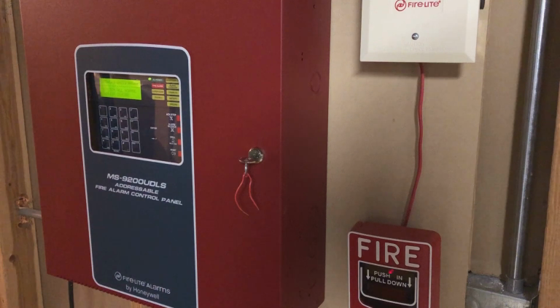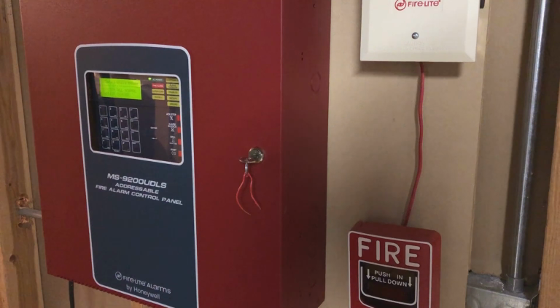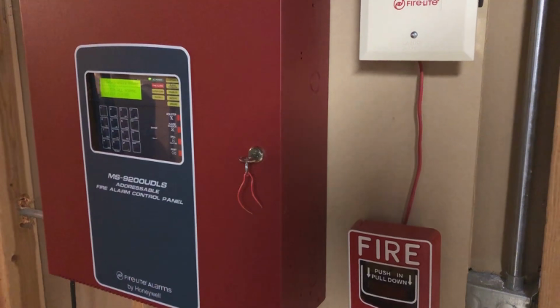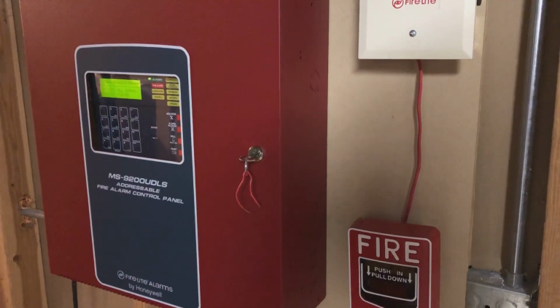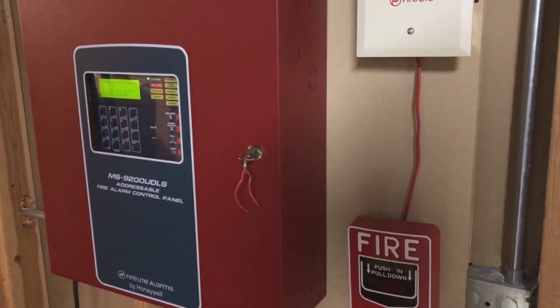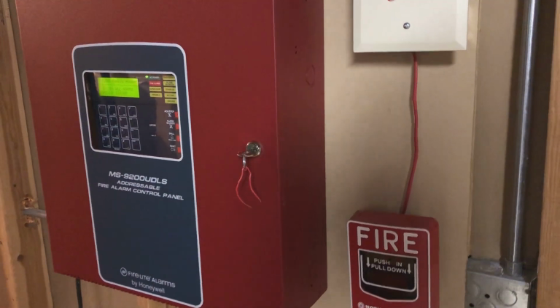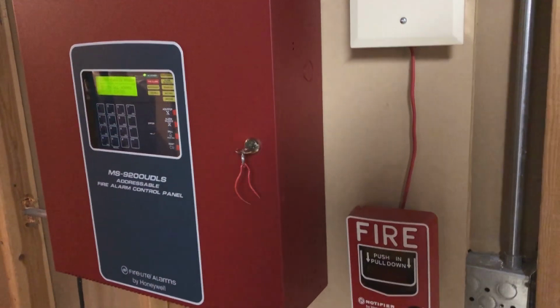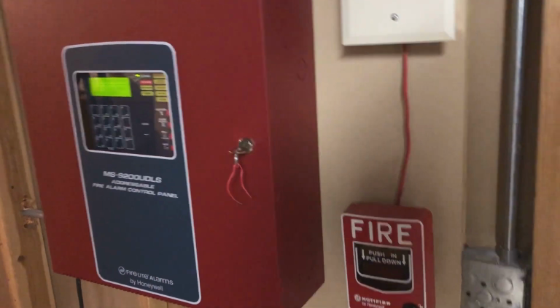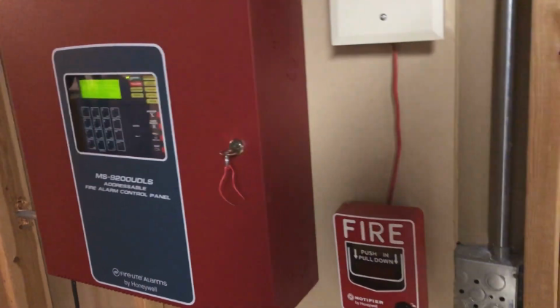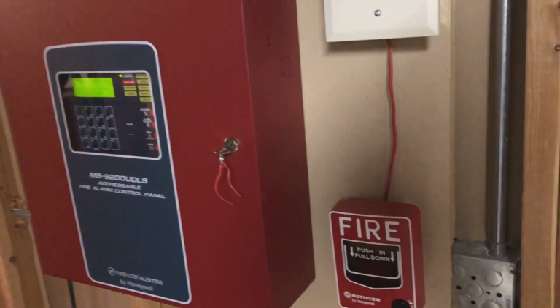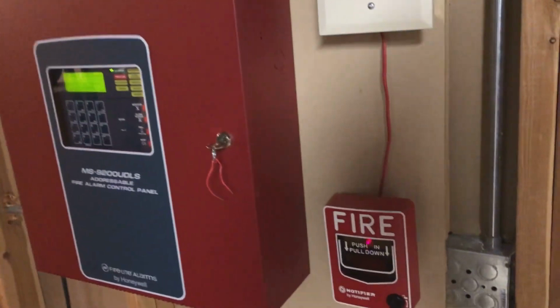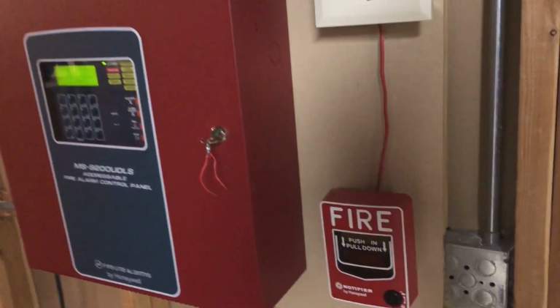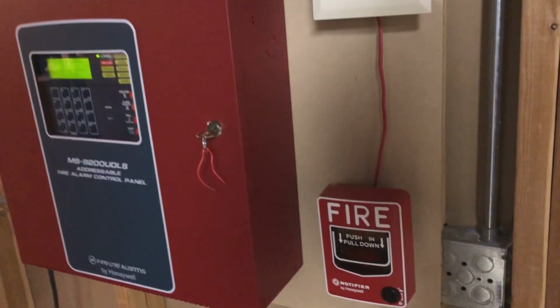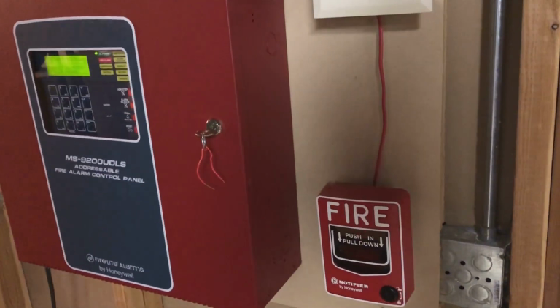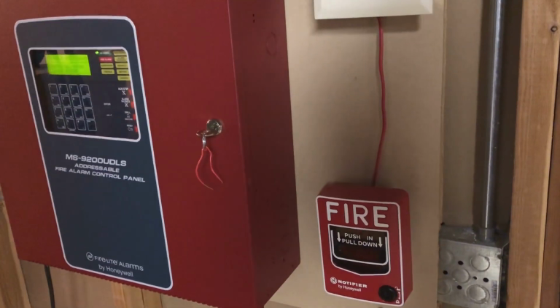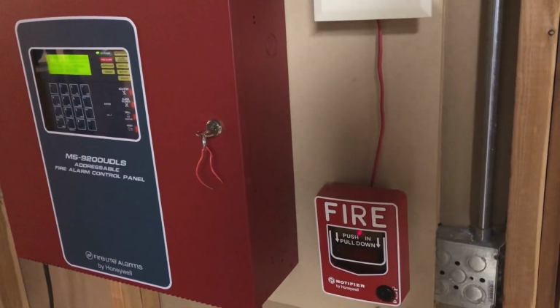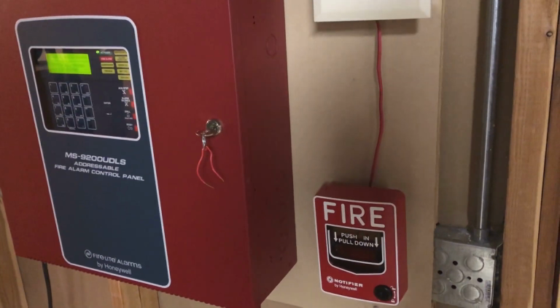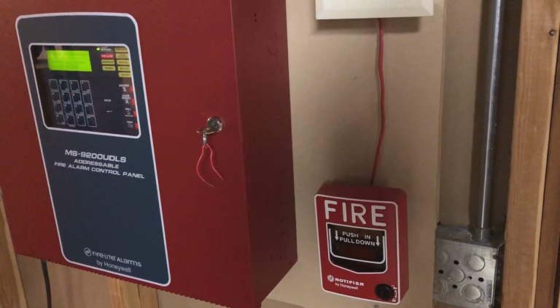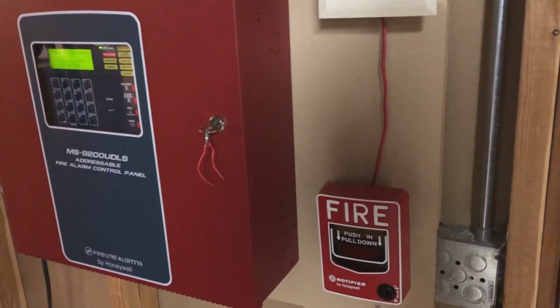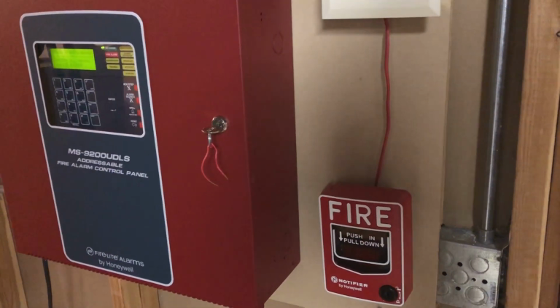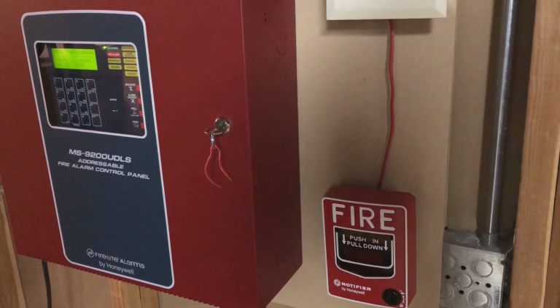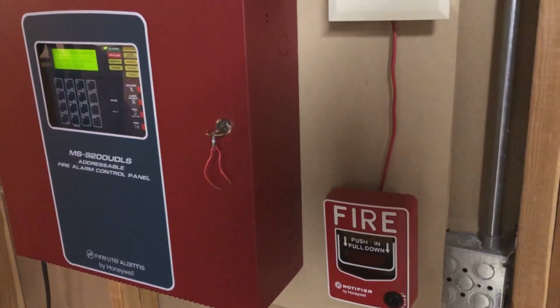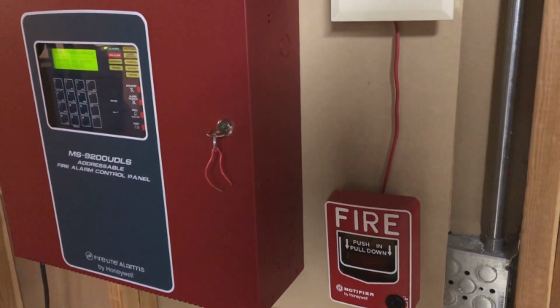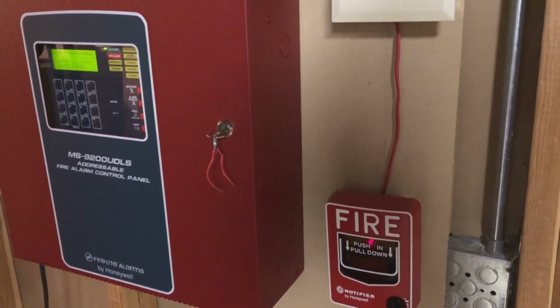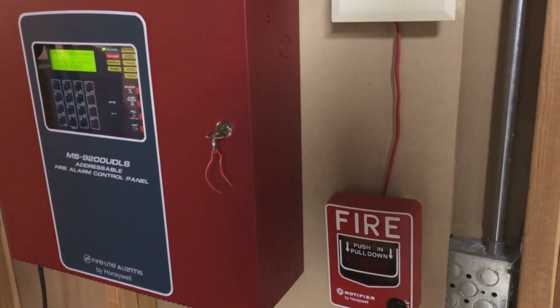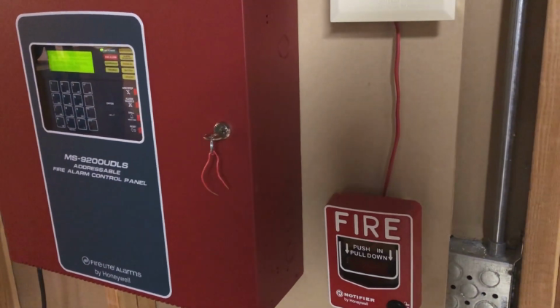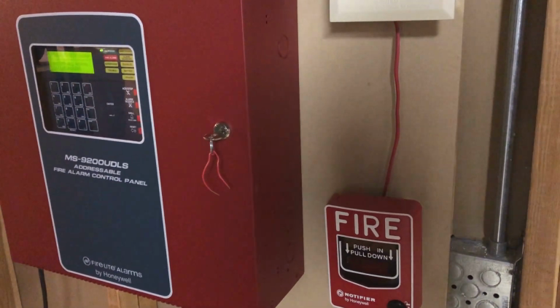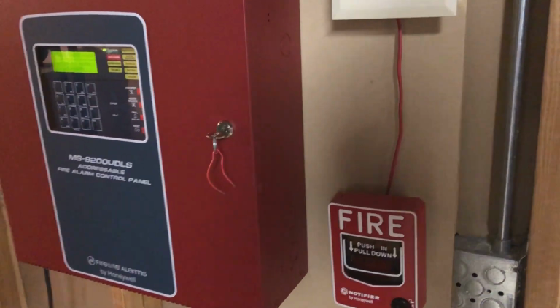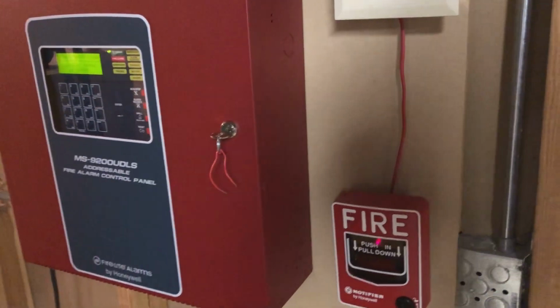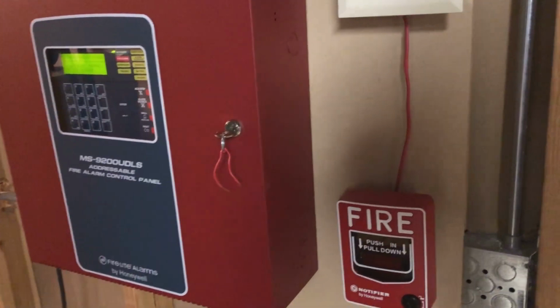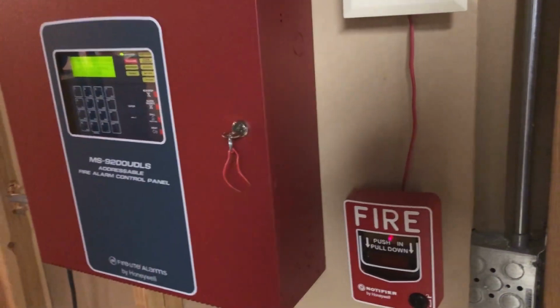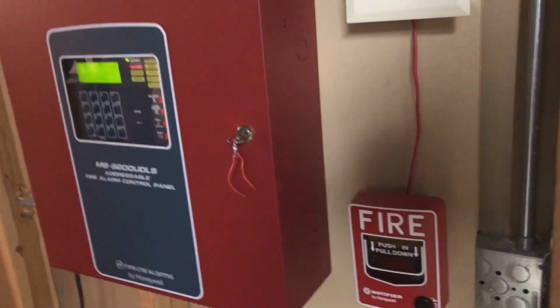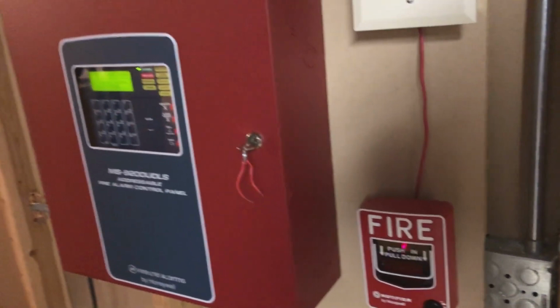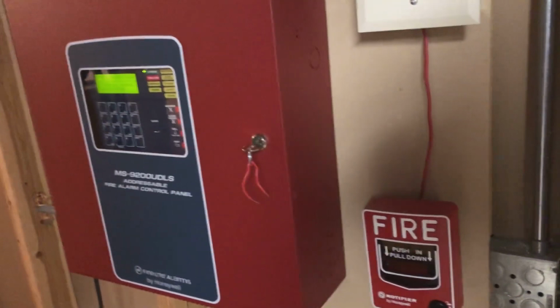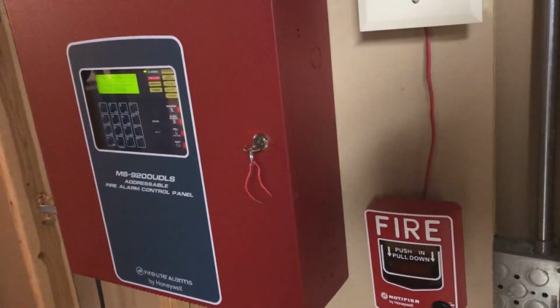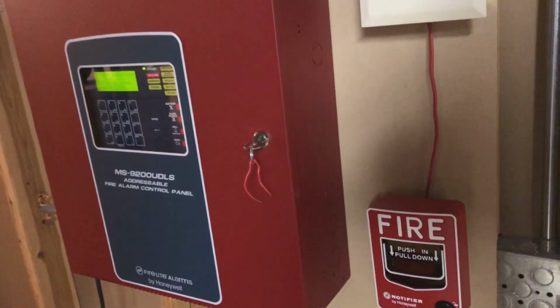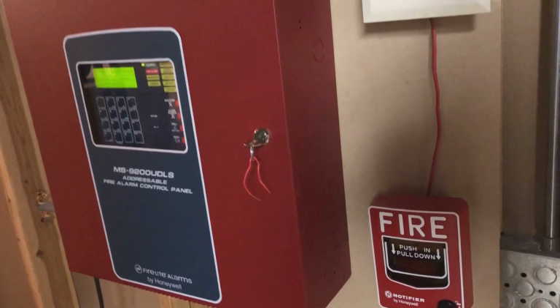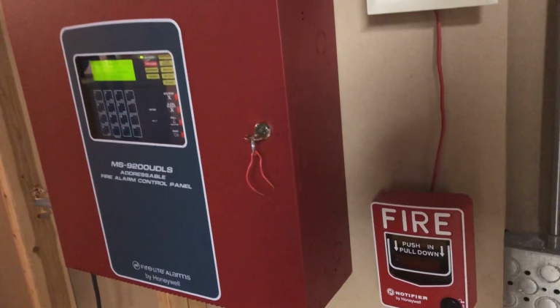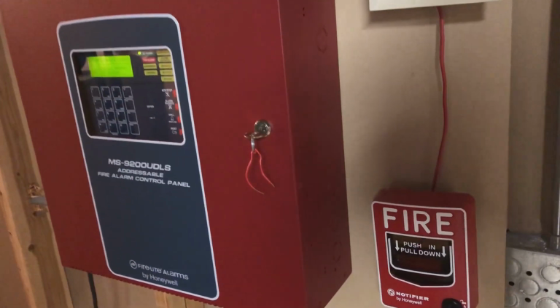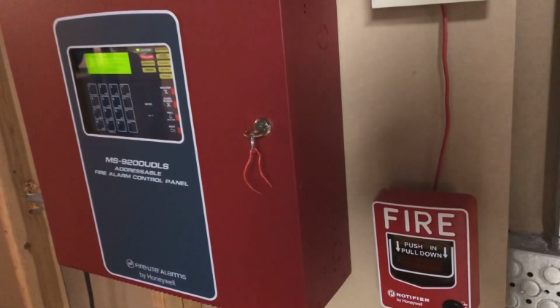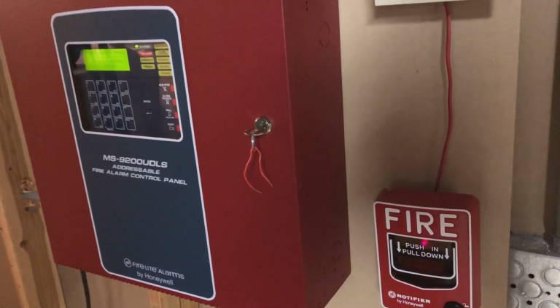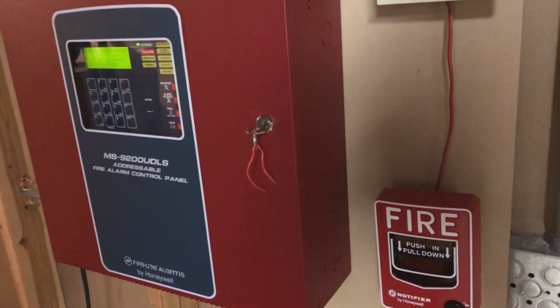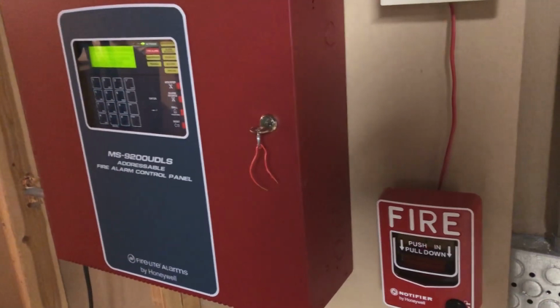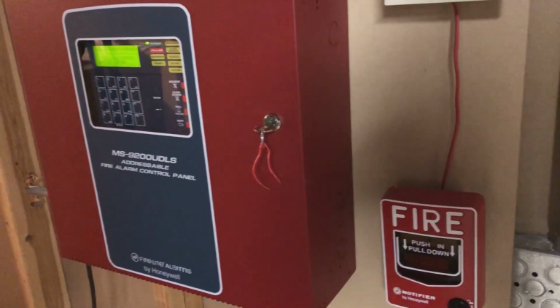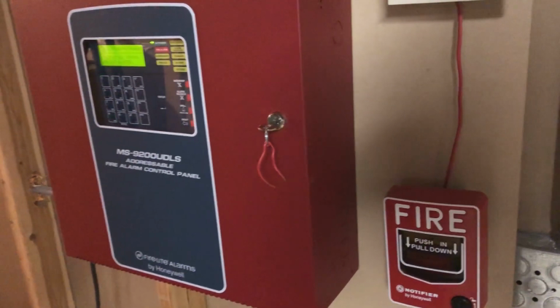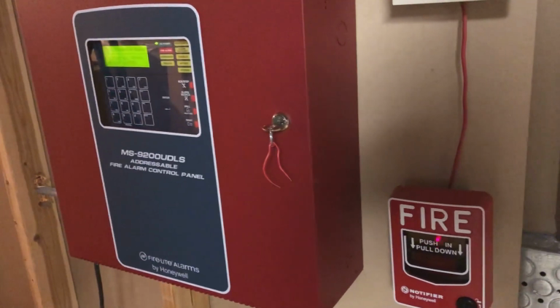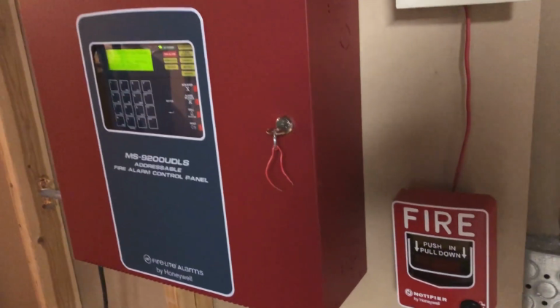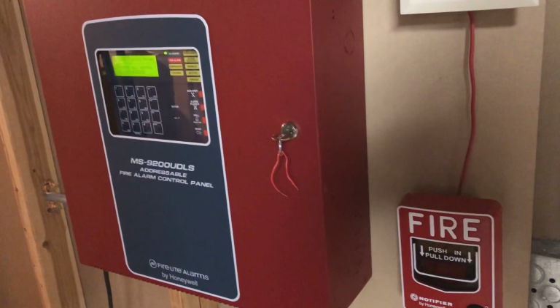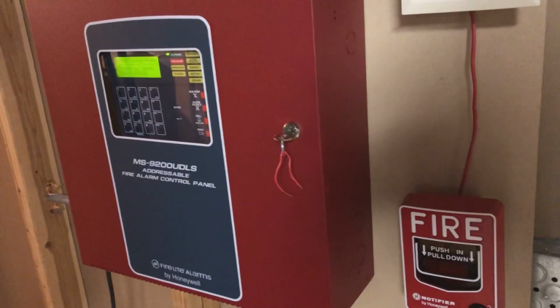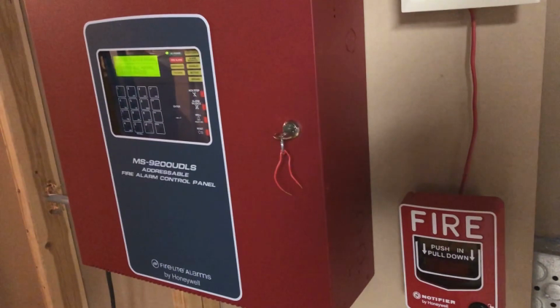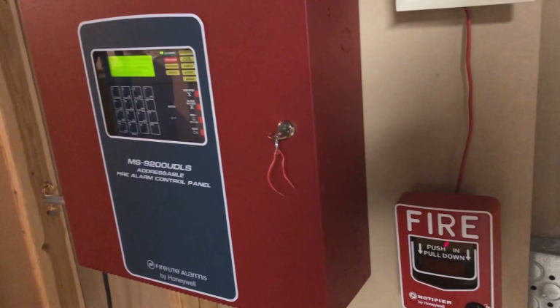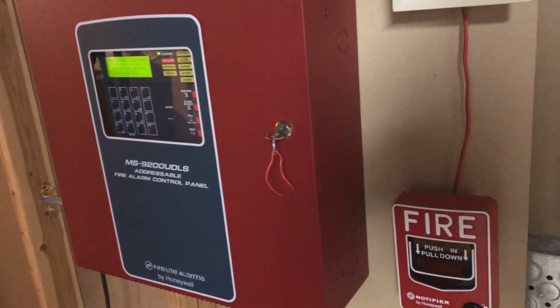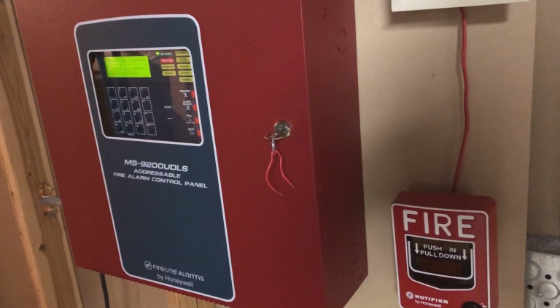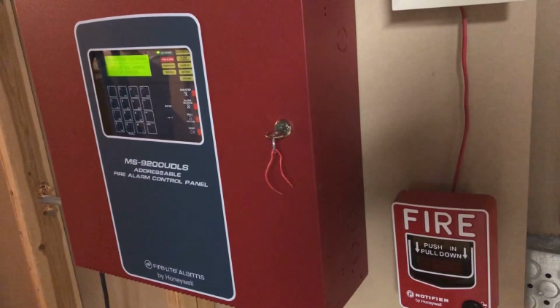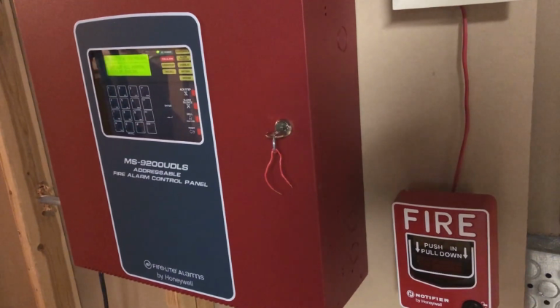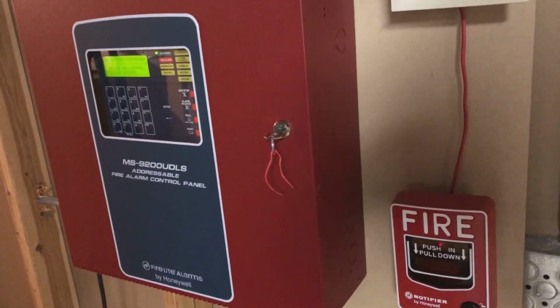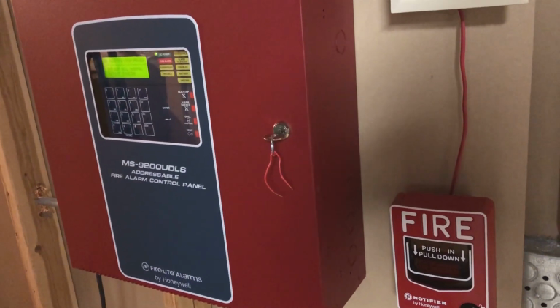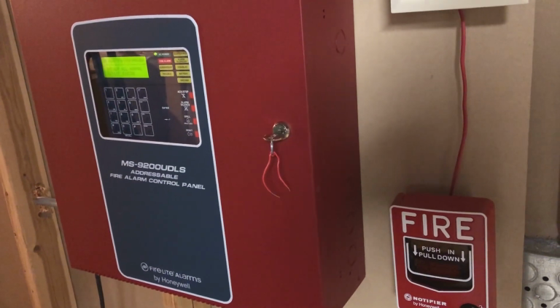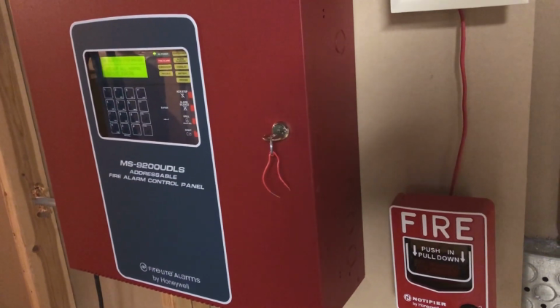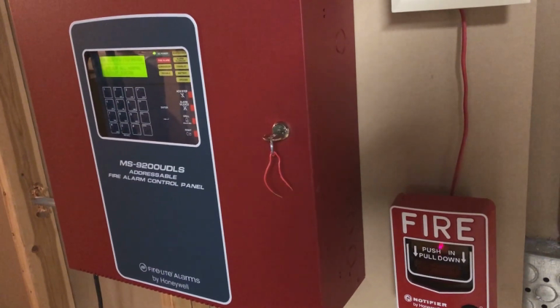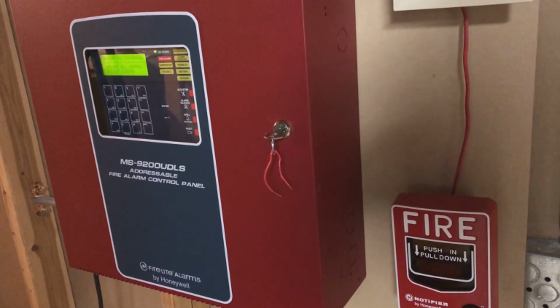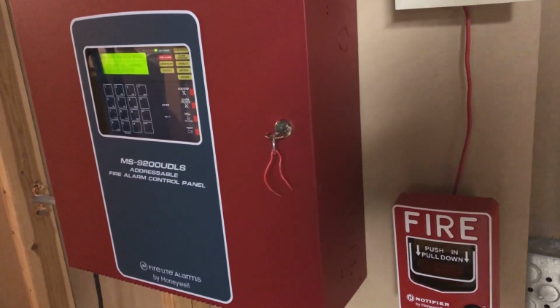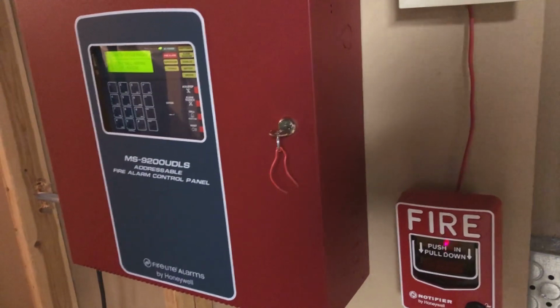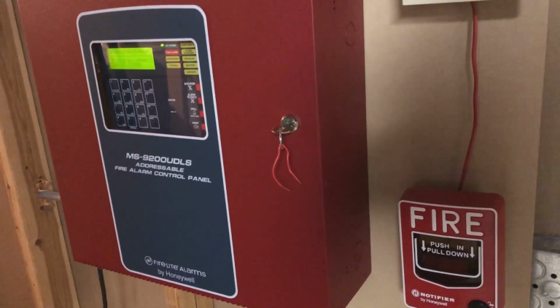Hello and welcome to the next requested system test. I'm Zach, and this one was requested by Christopher Brock.